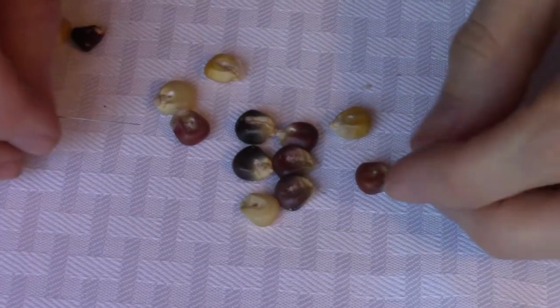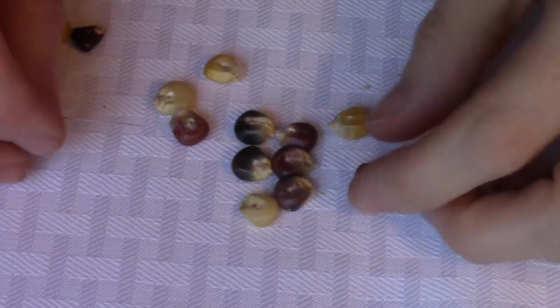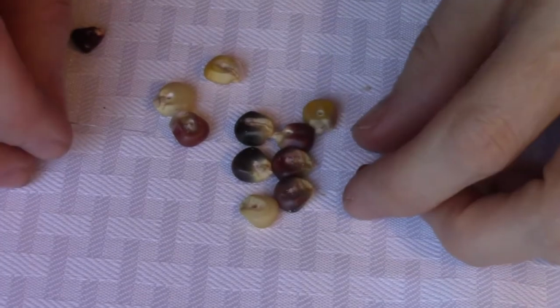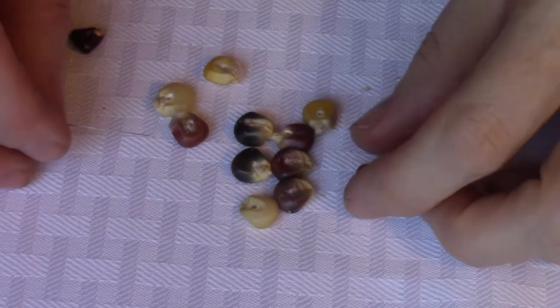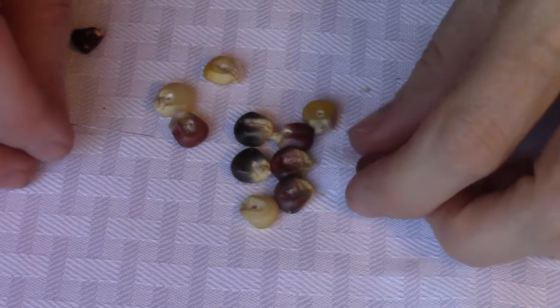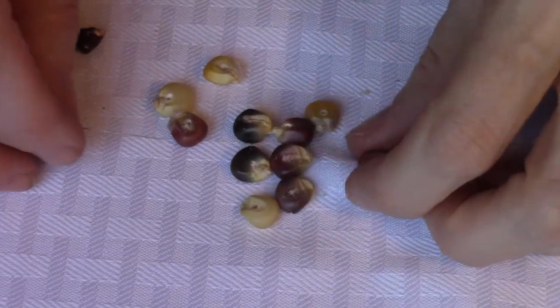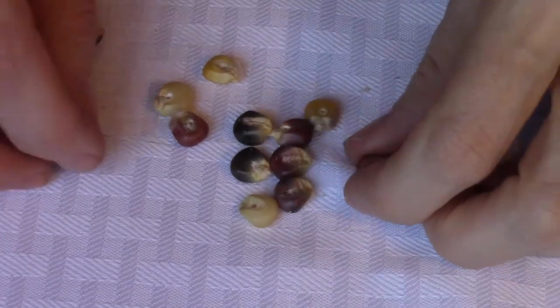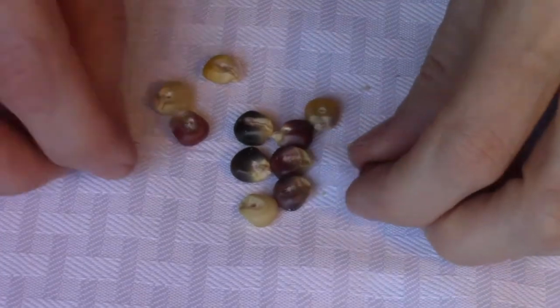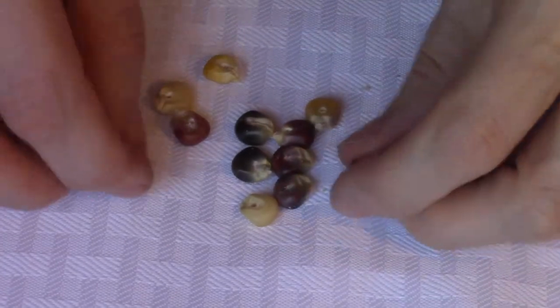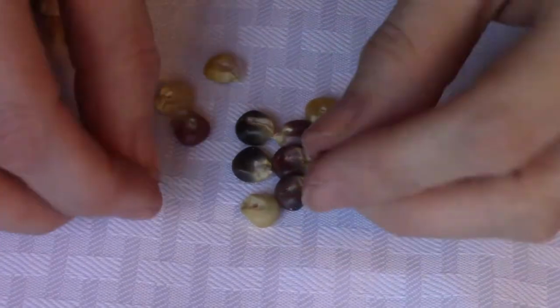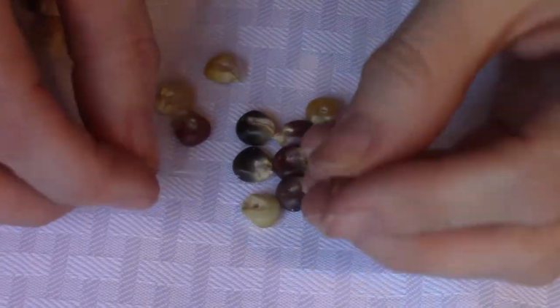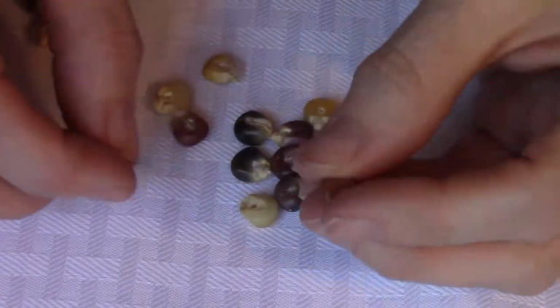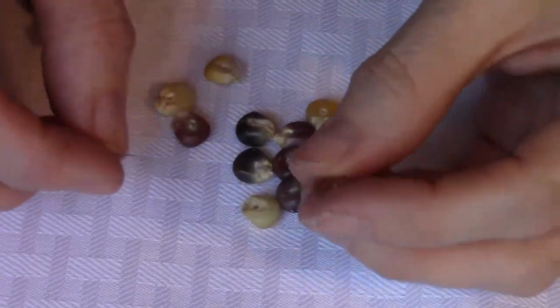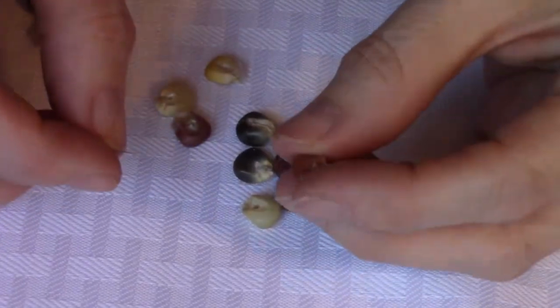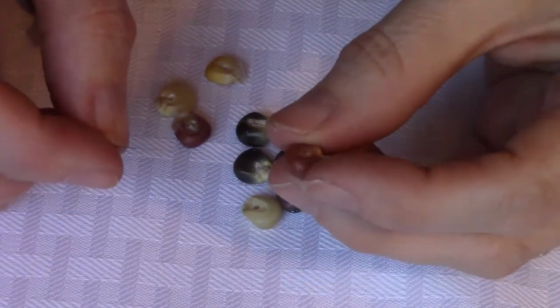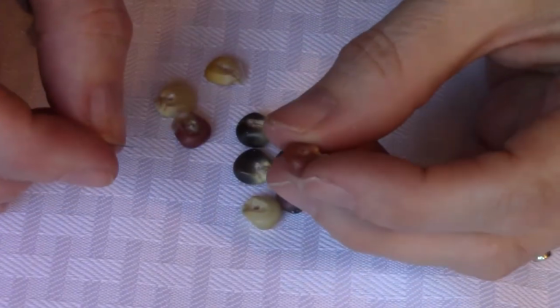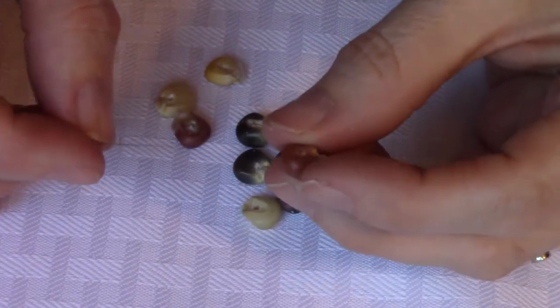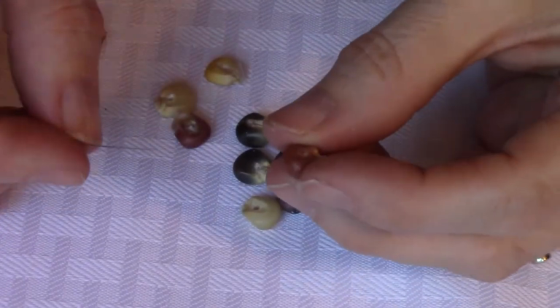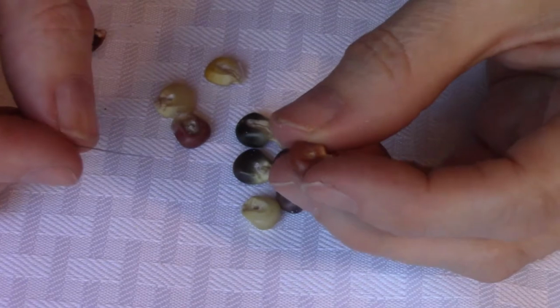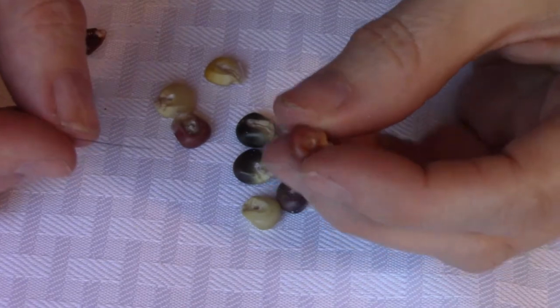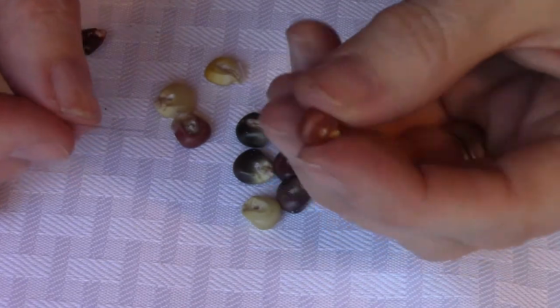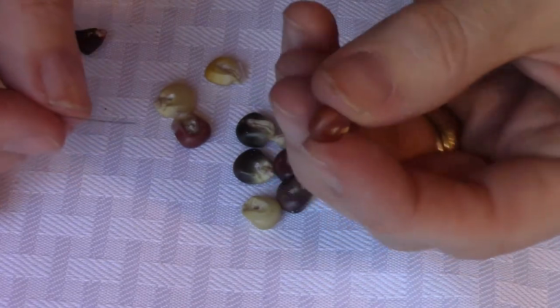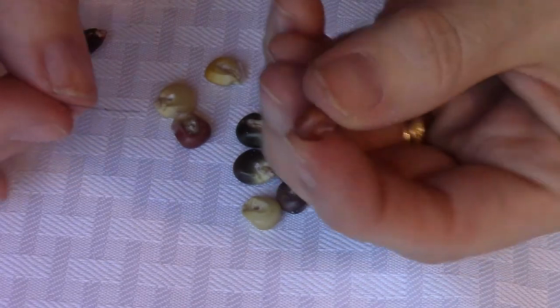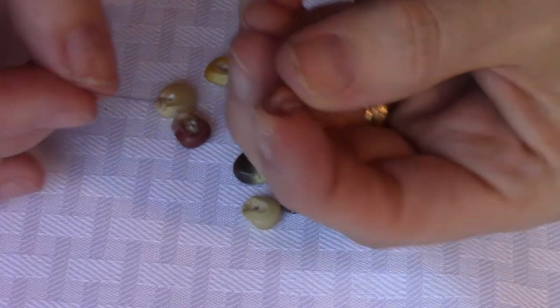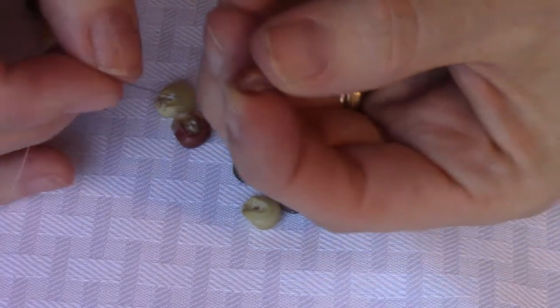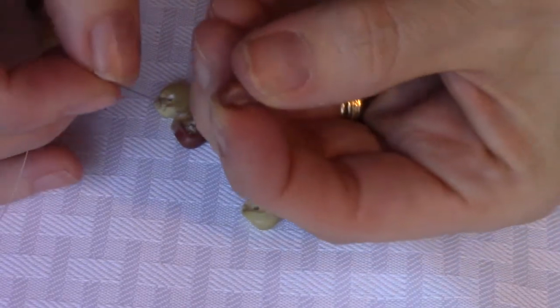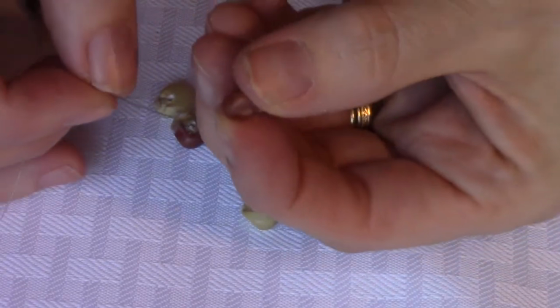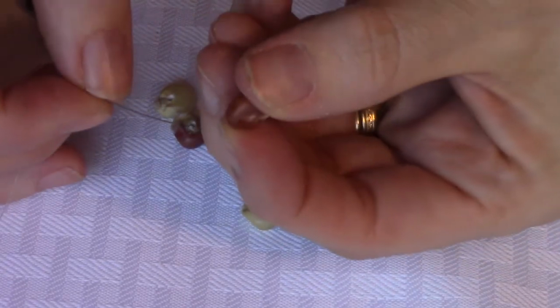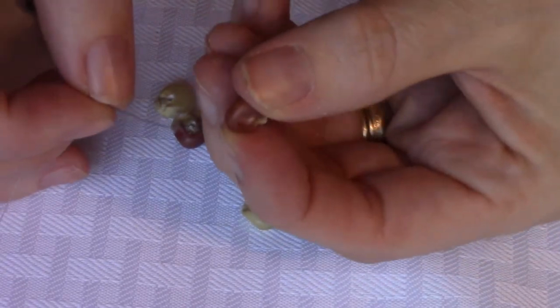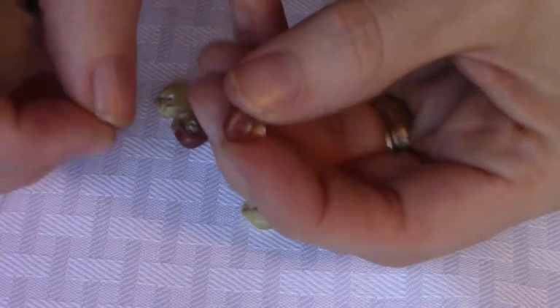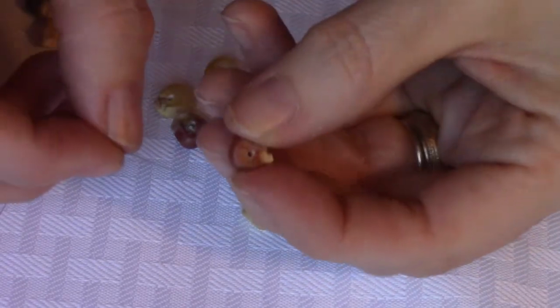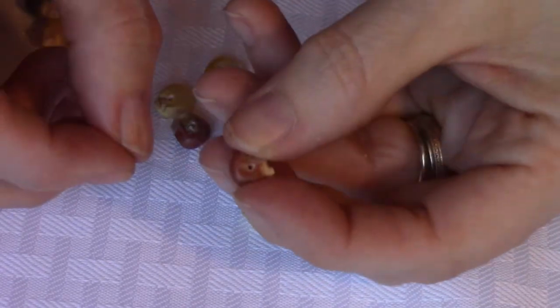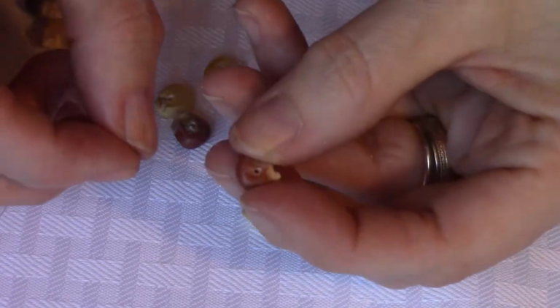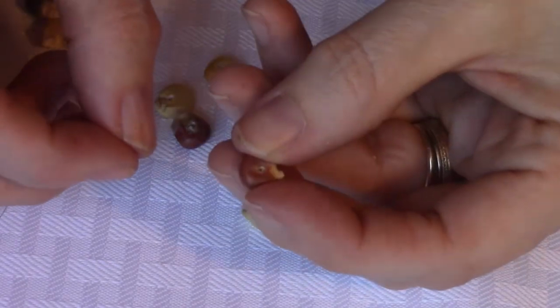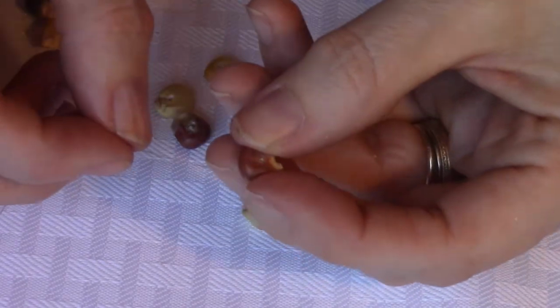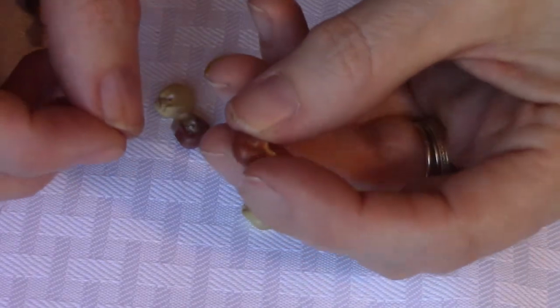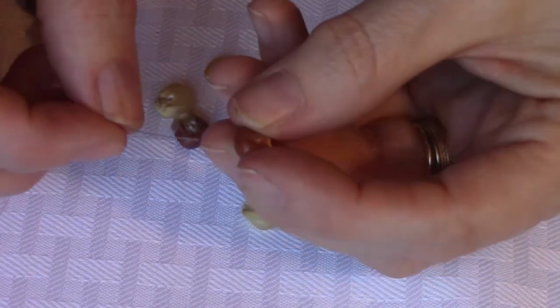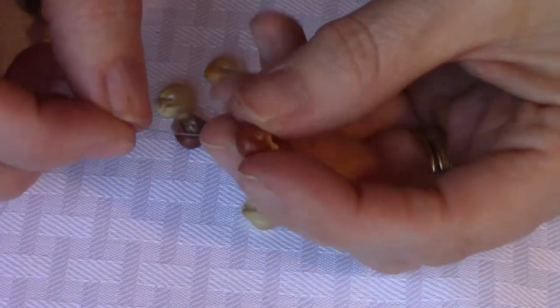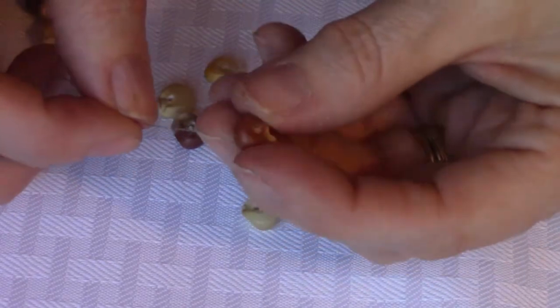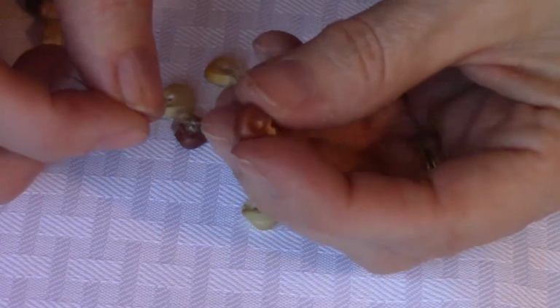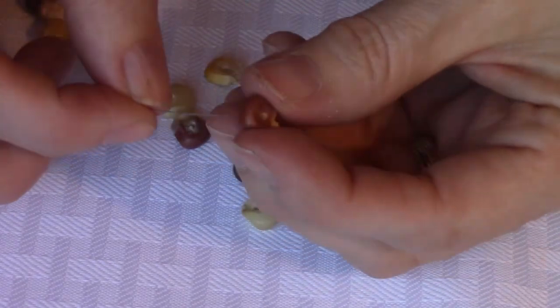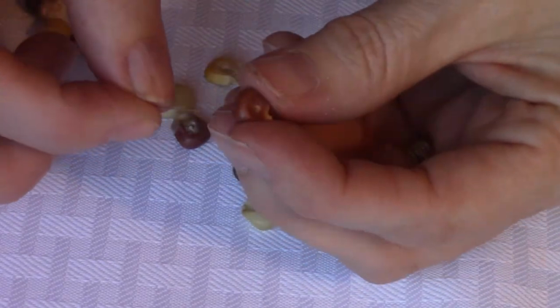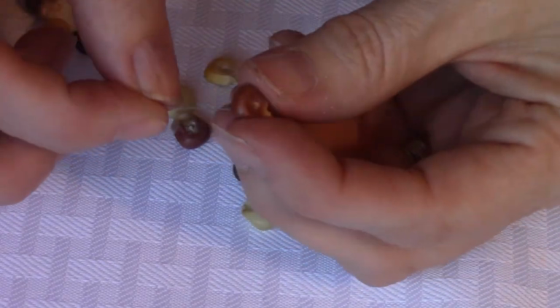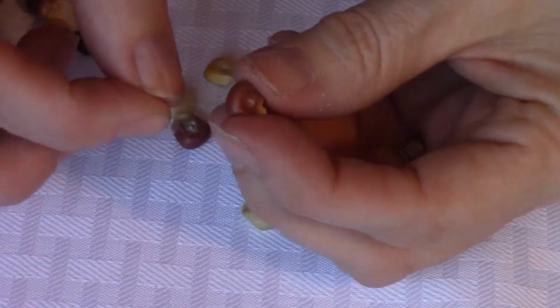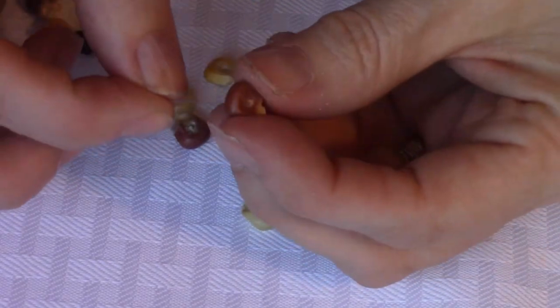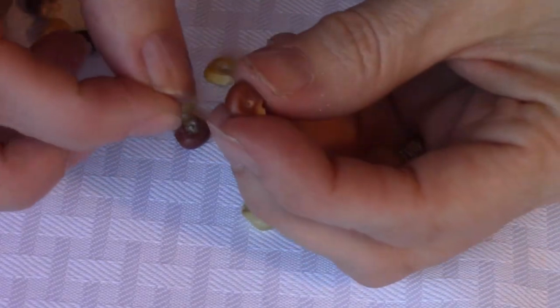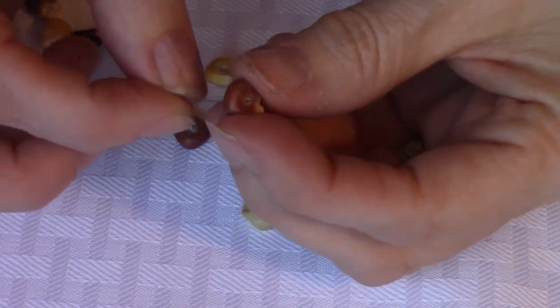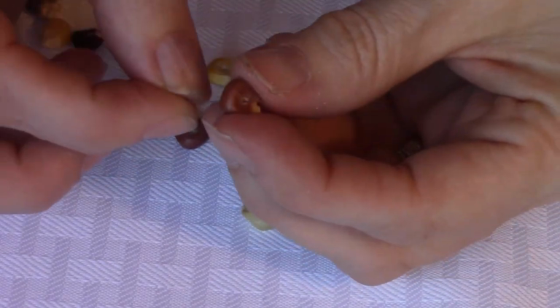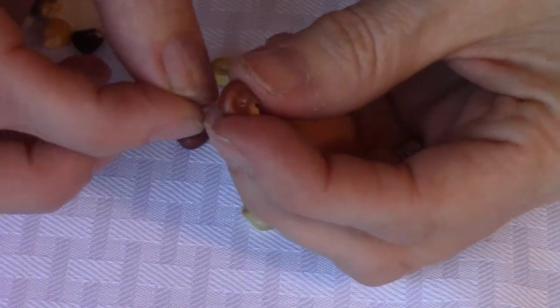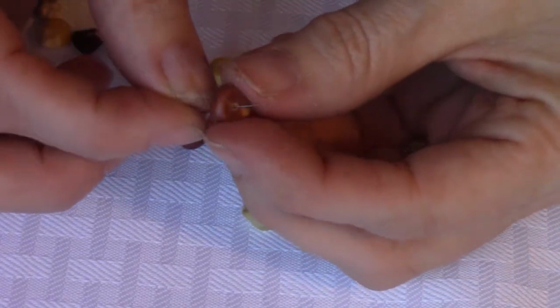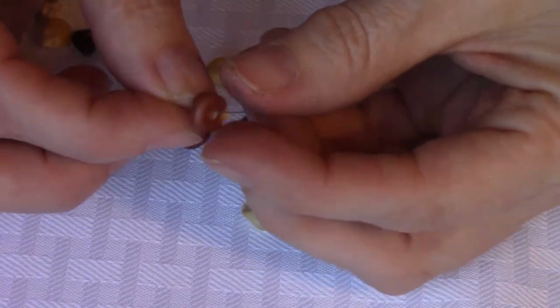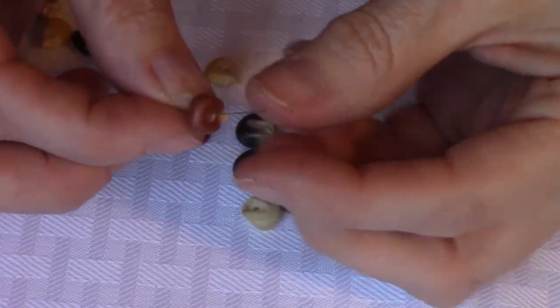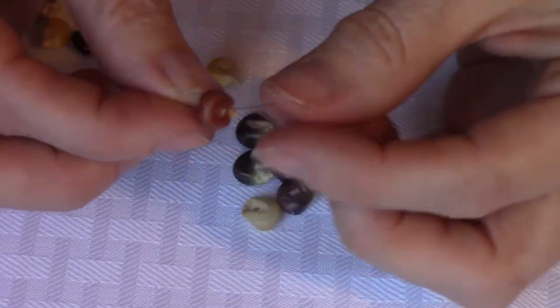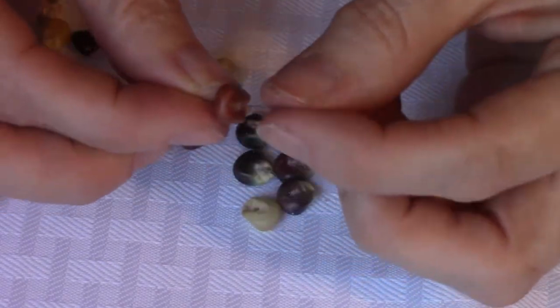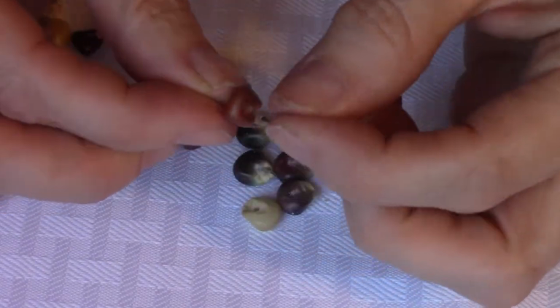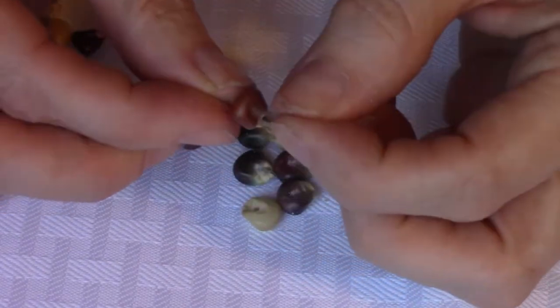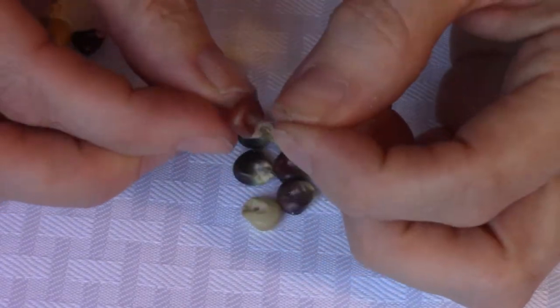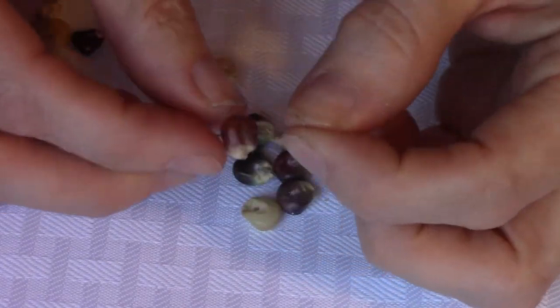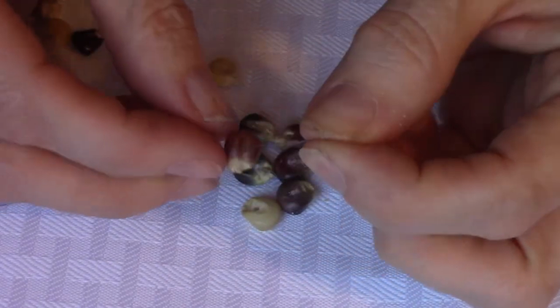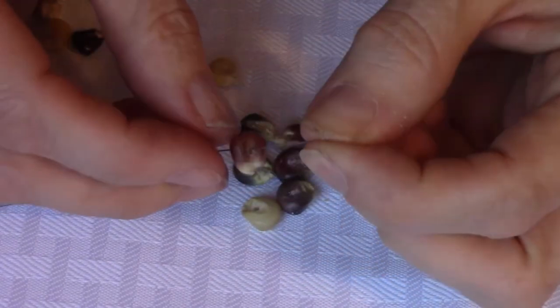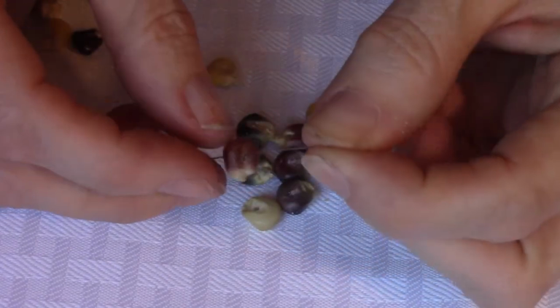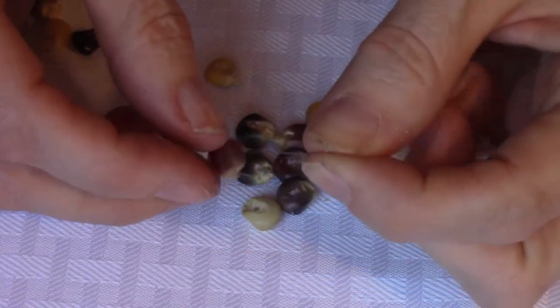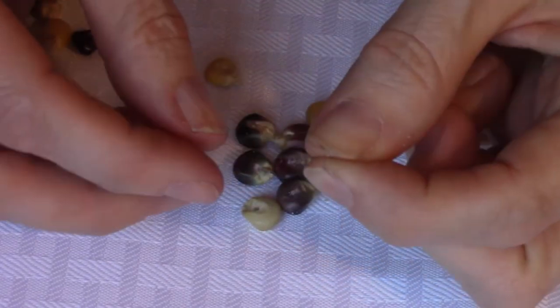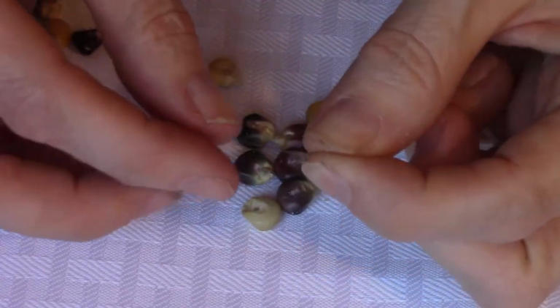Once you have the holes in the corn, go ahead and string those on with your needle and string or jewelry wire.